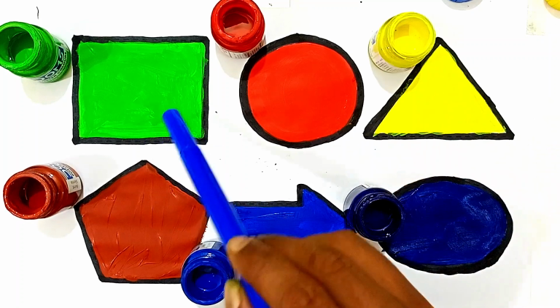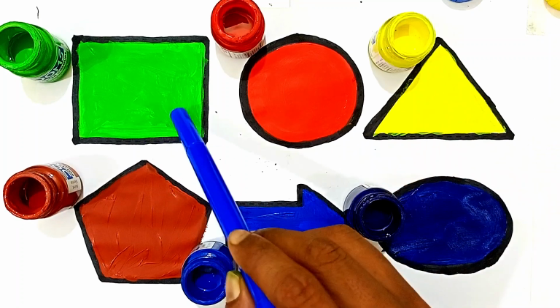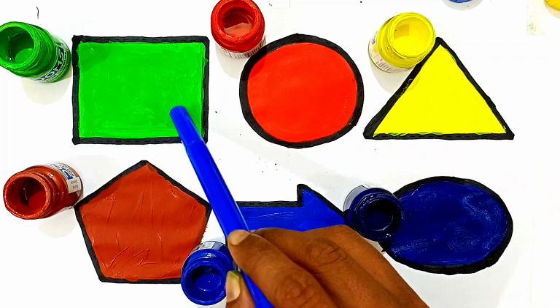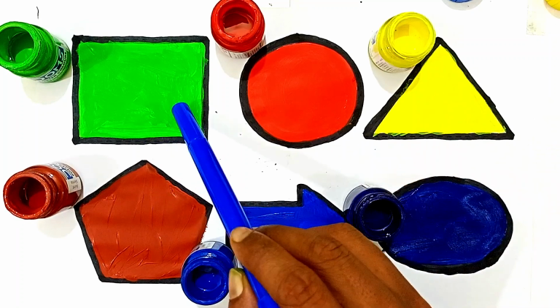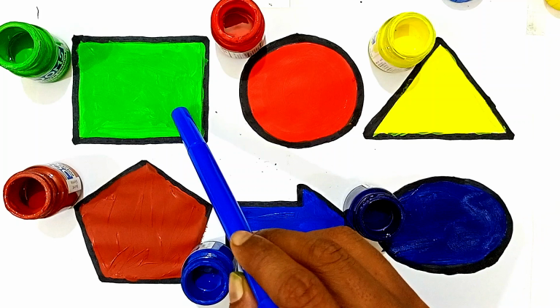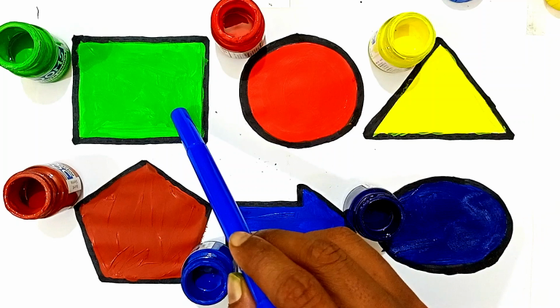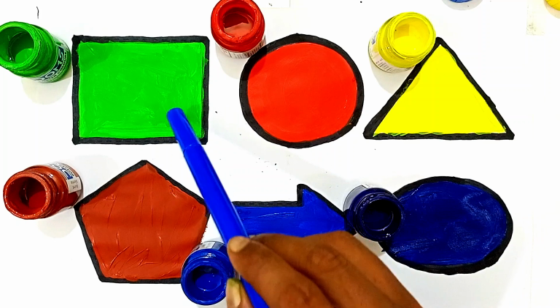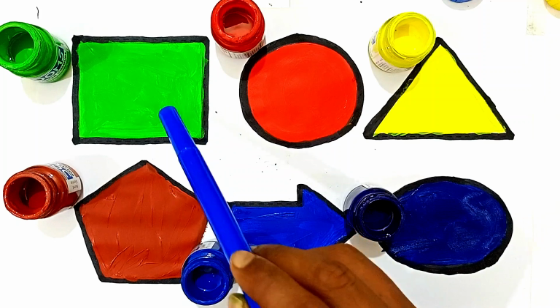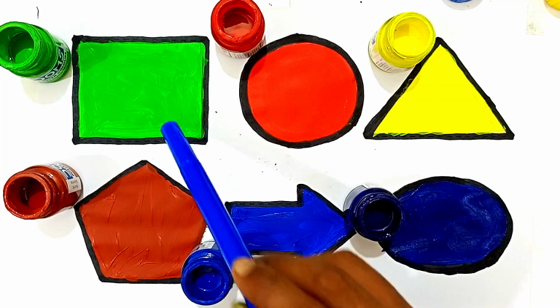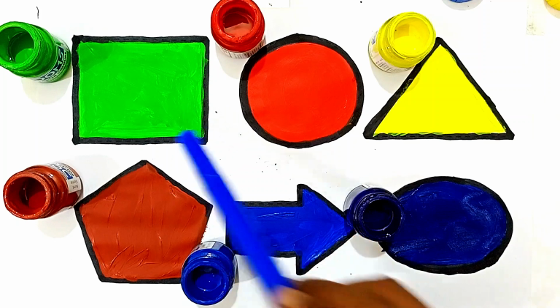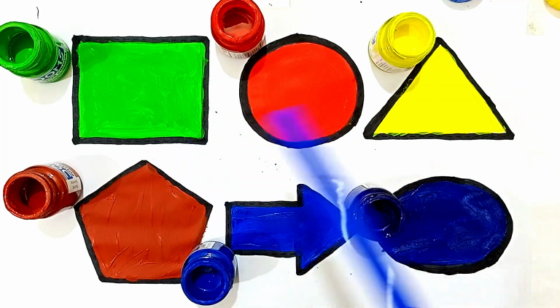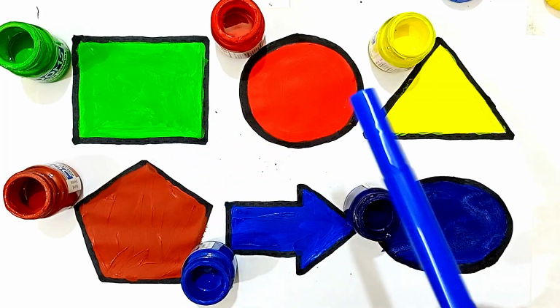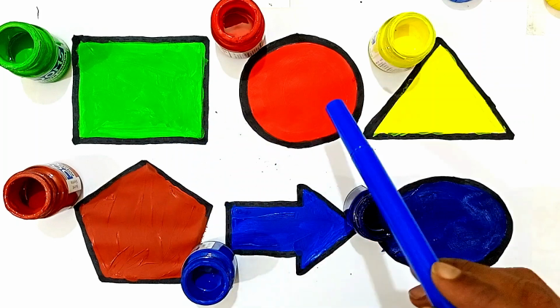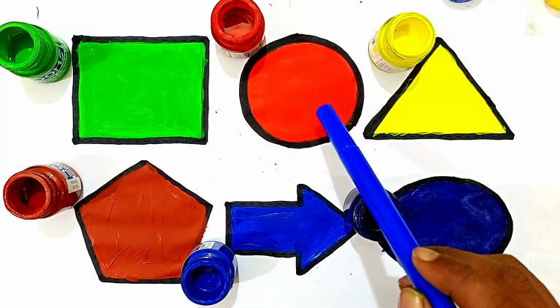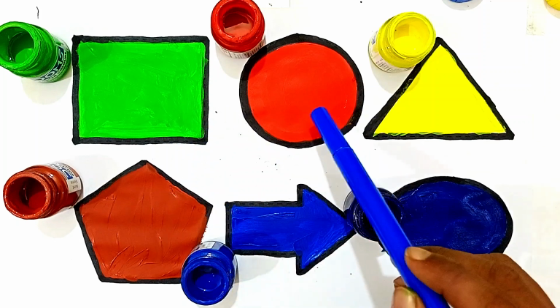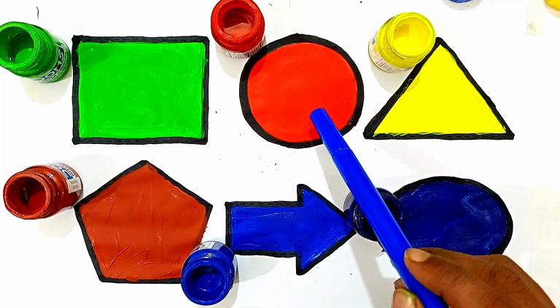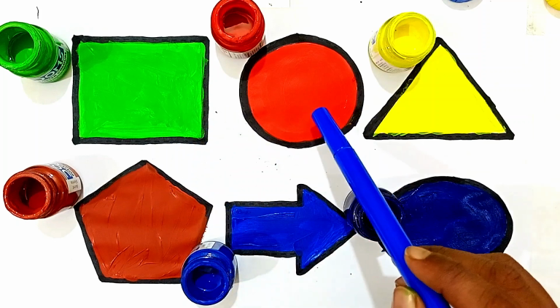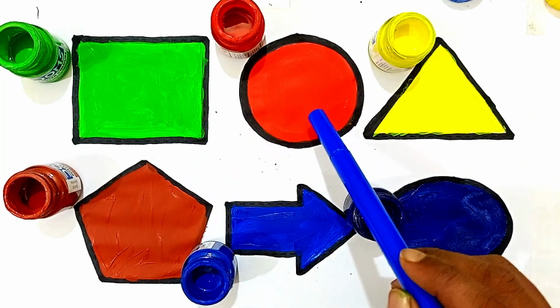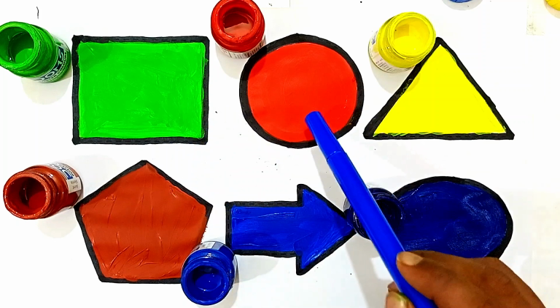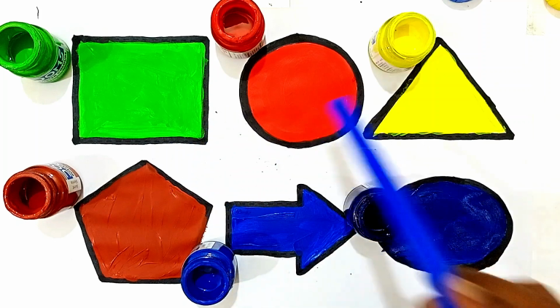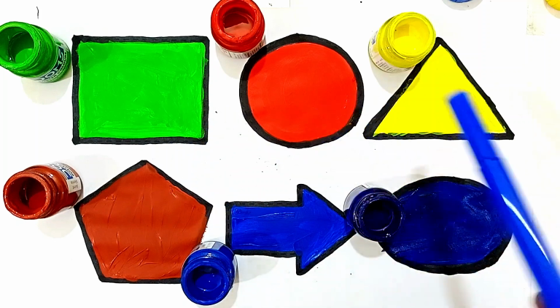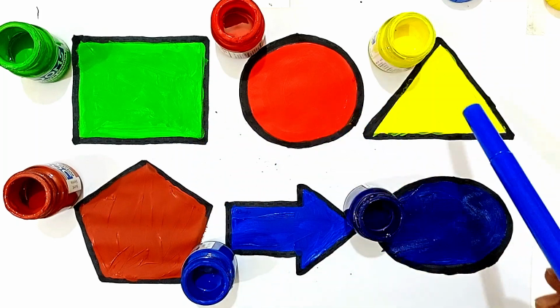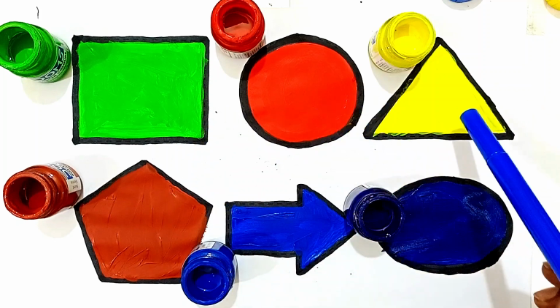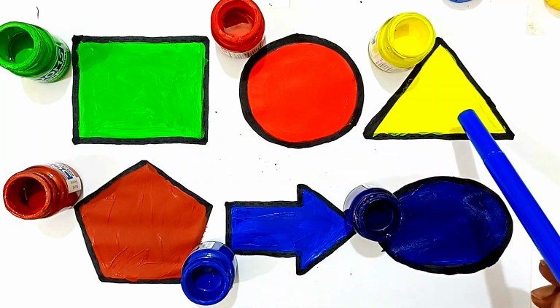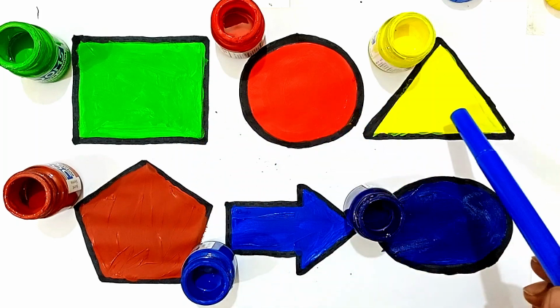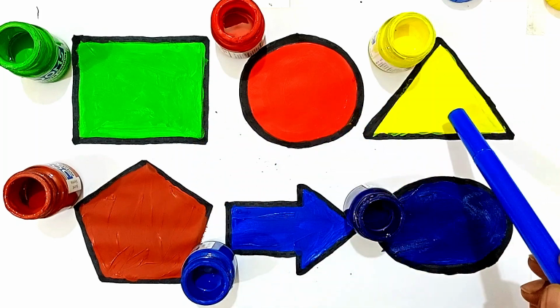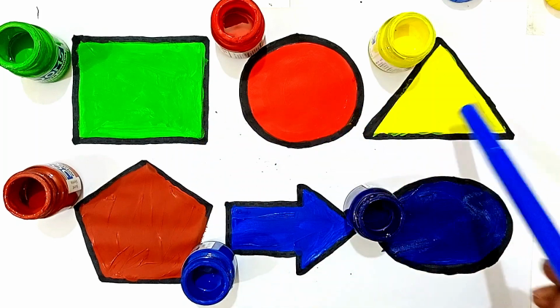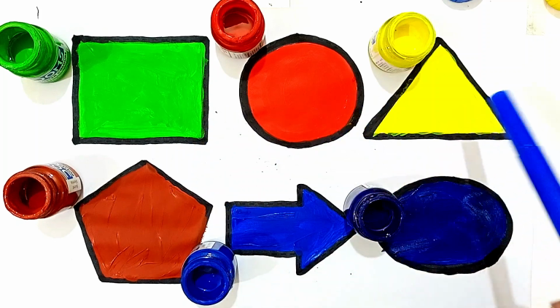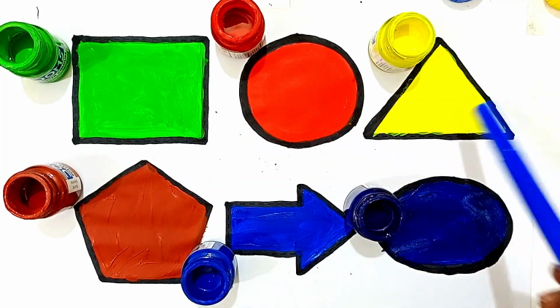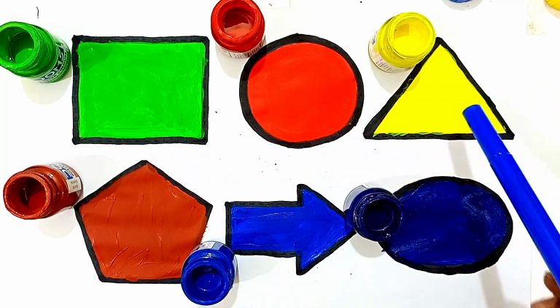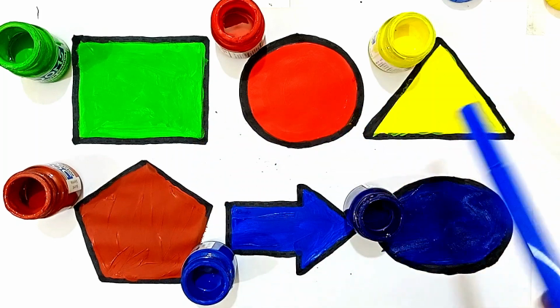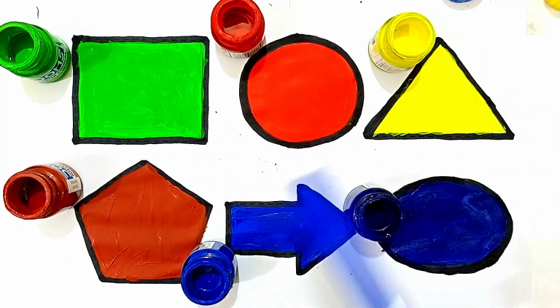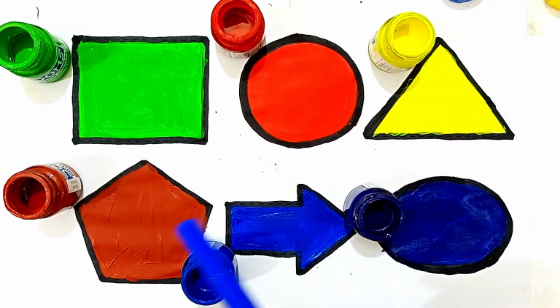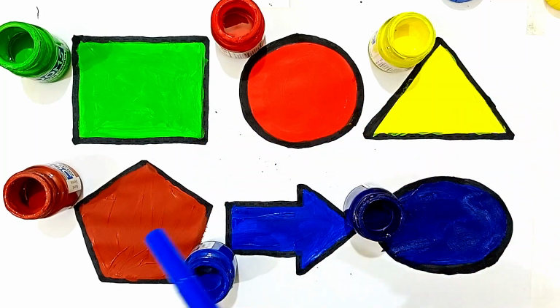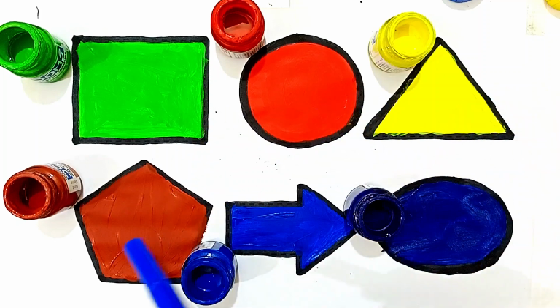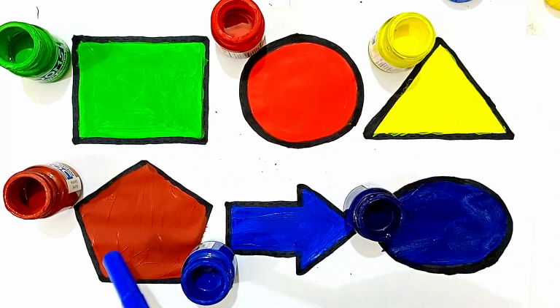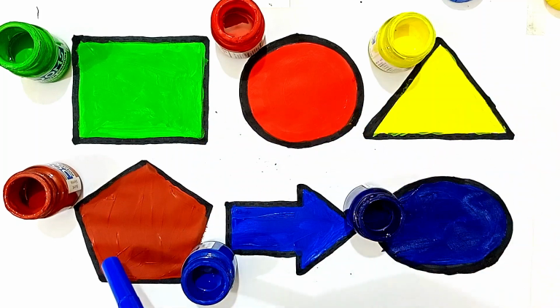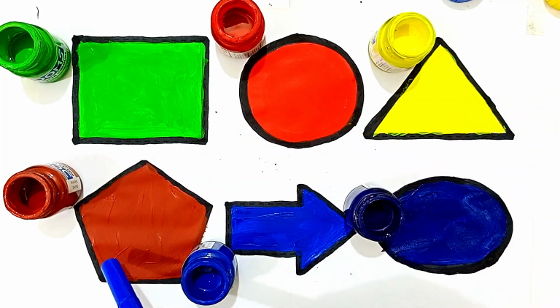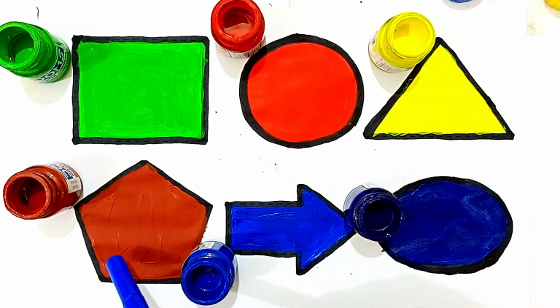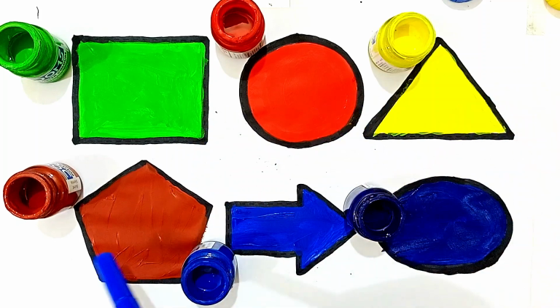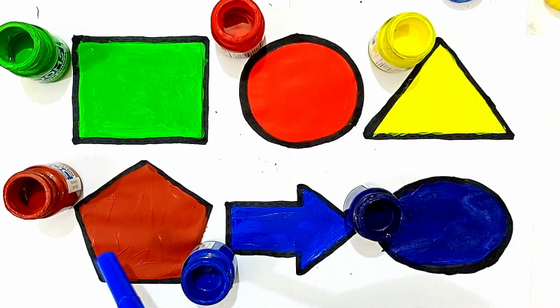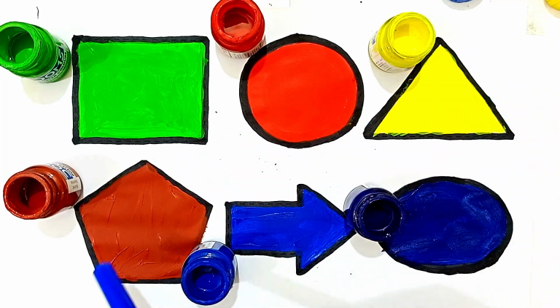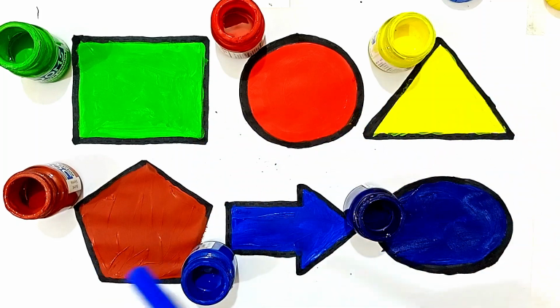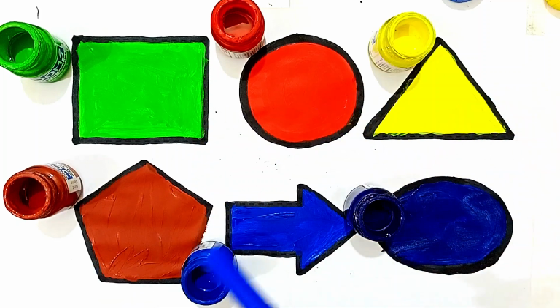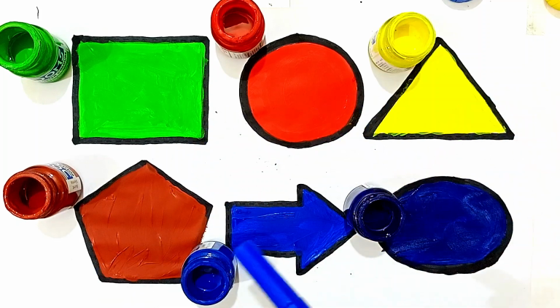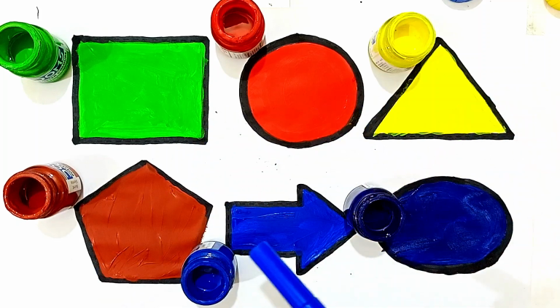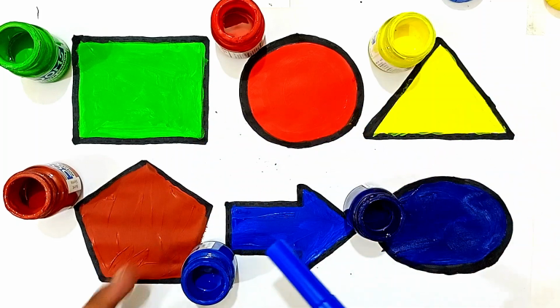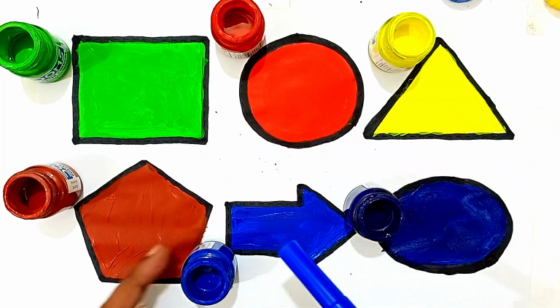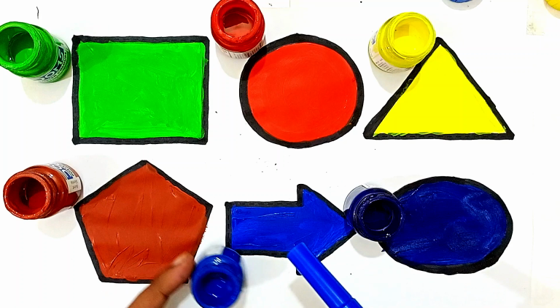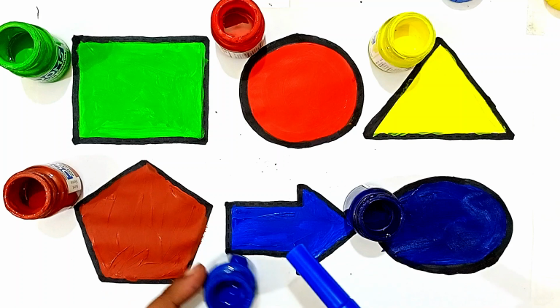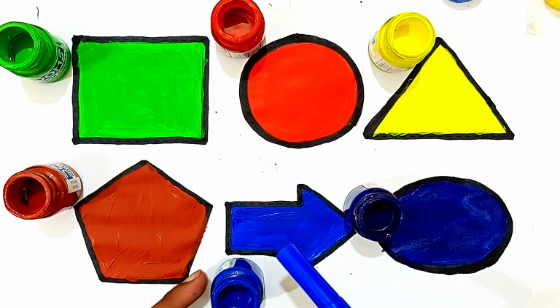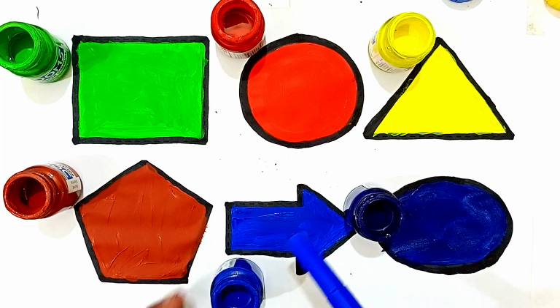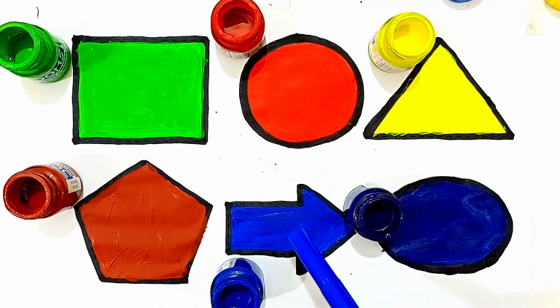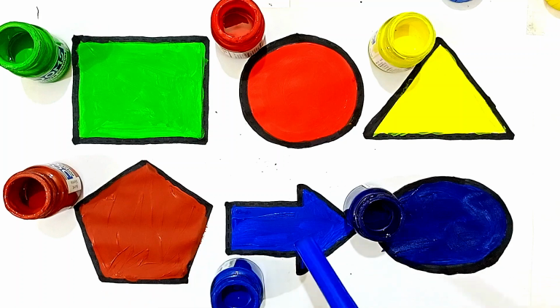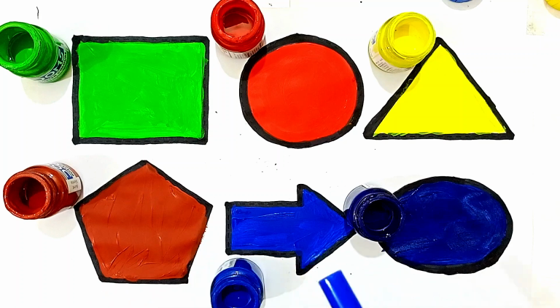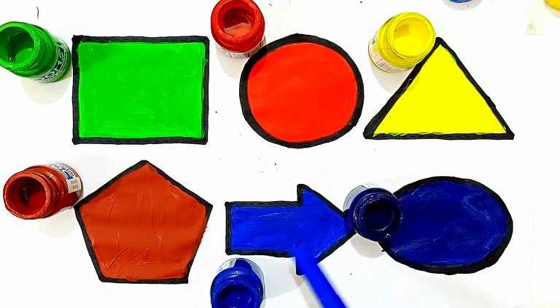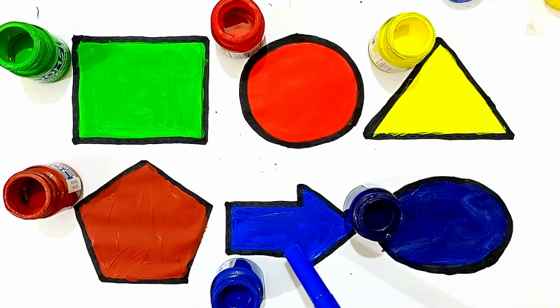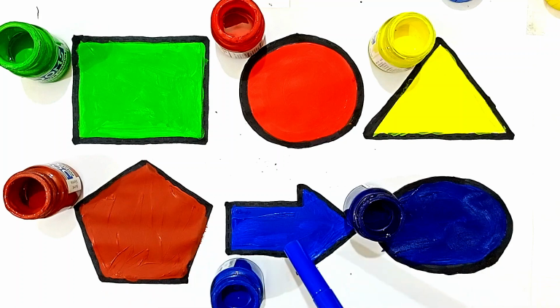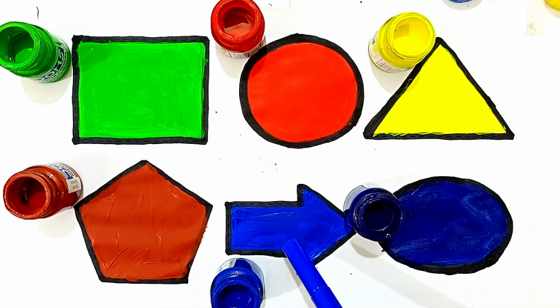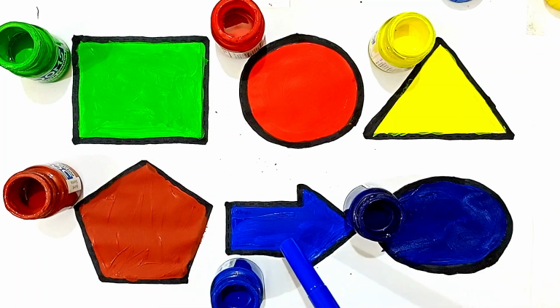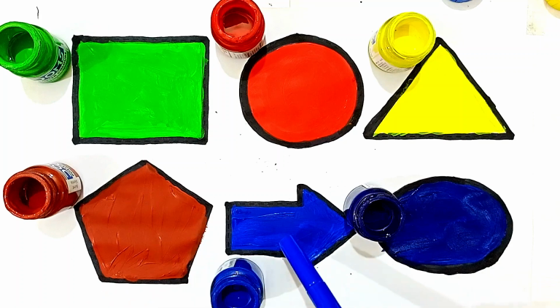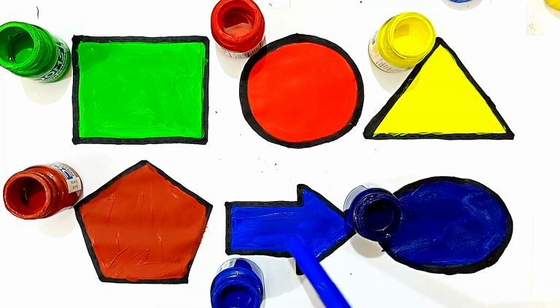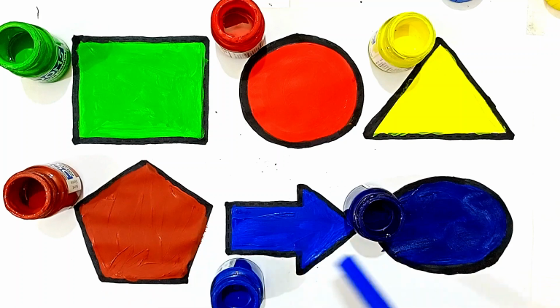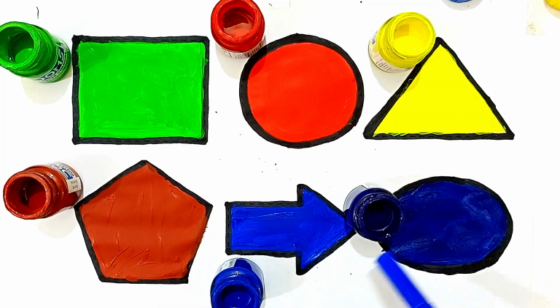Green color square, red color heart, yellow color triangle, brown color pentagon, arrow.